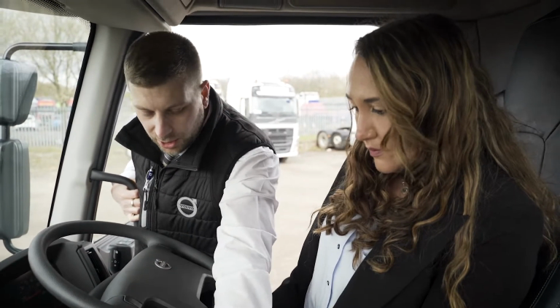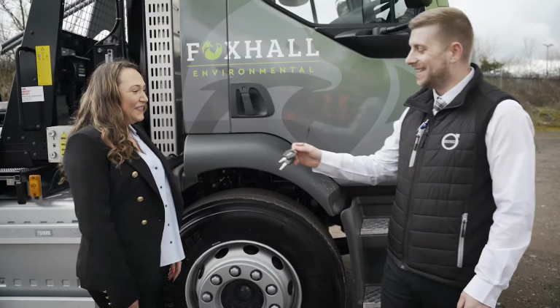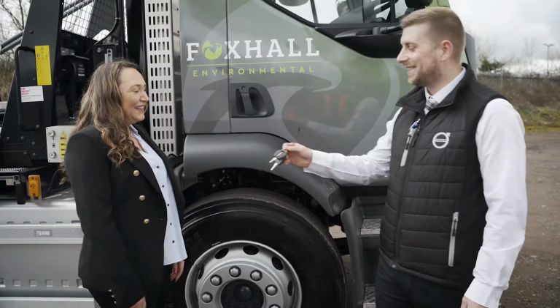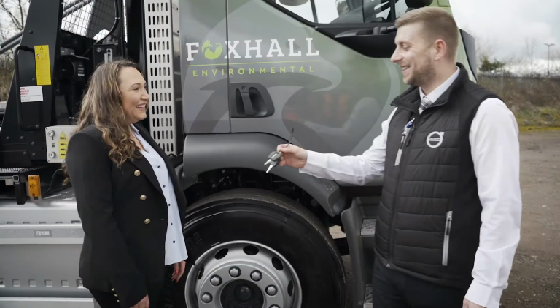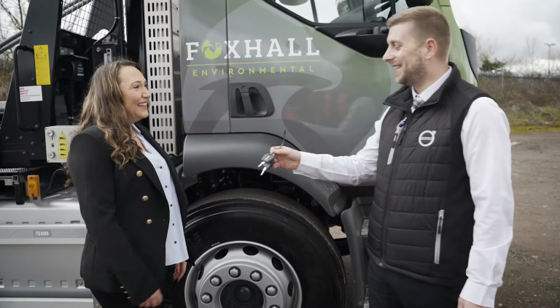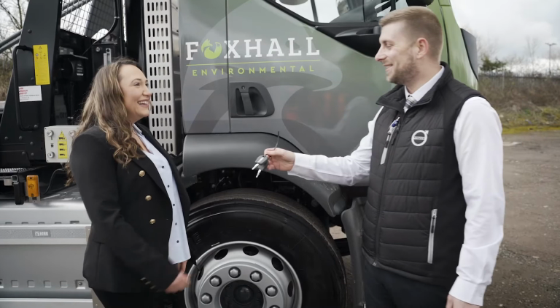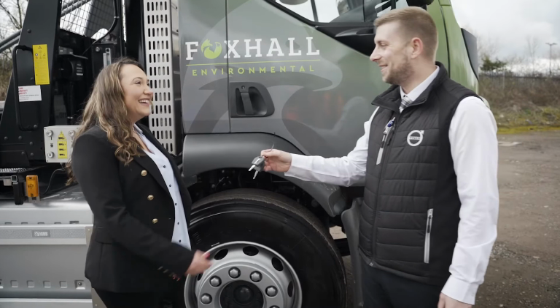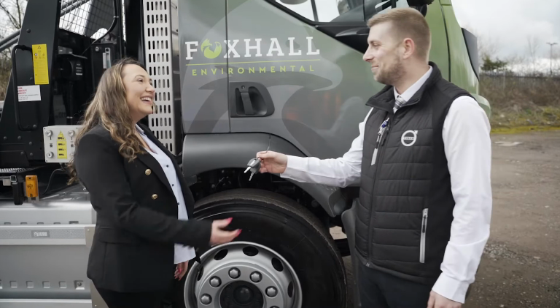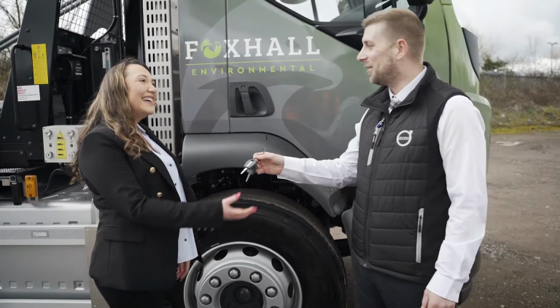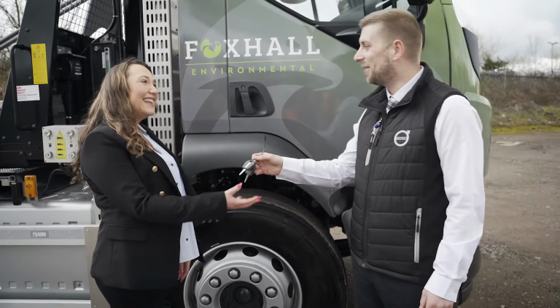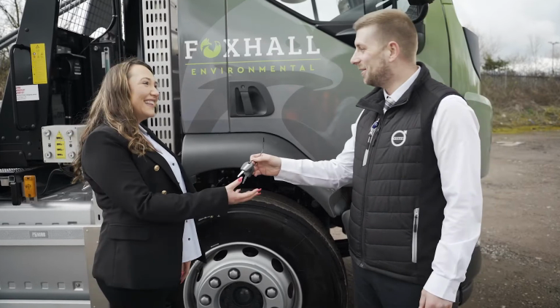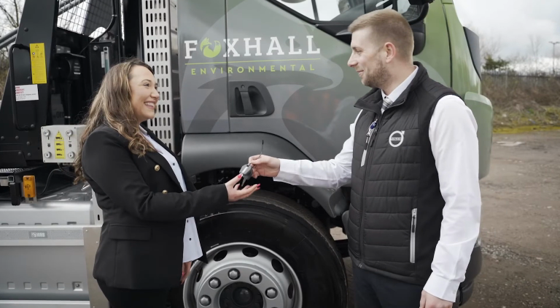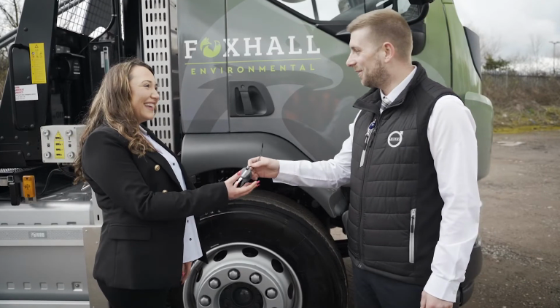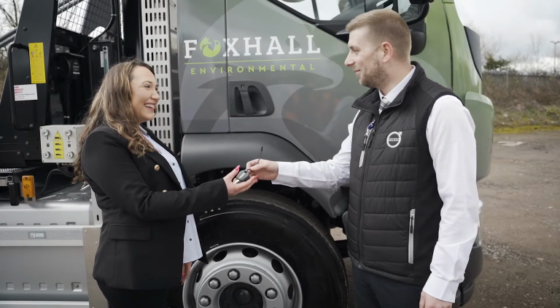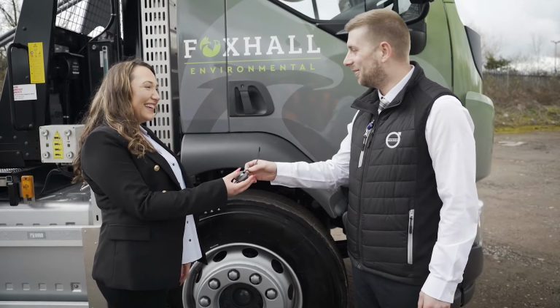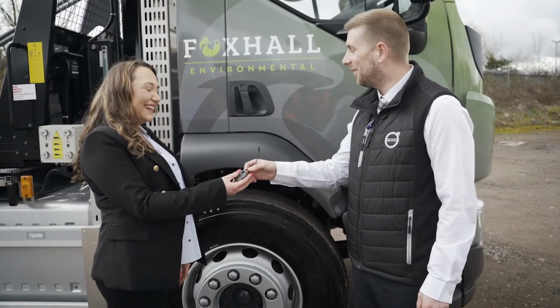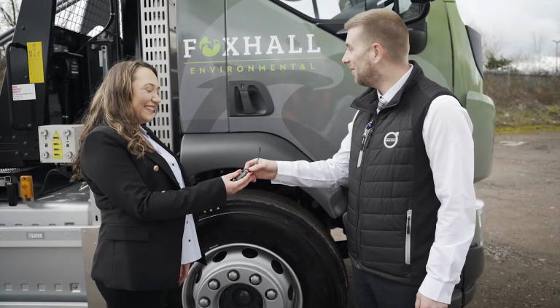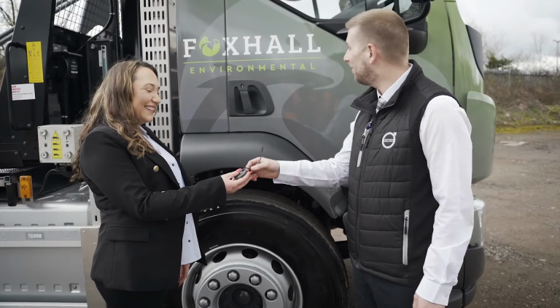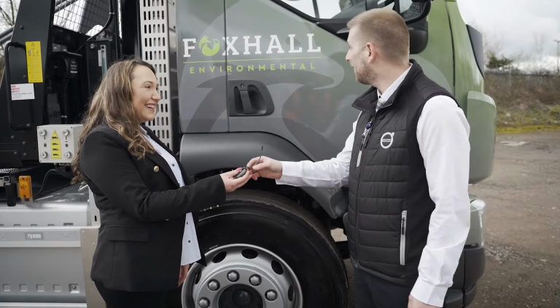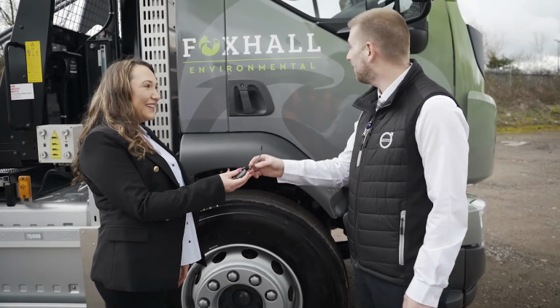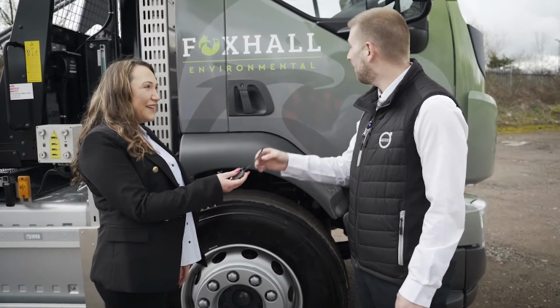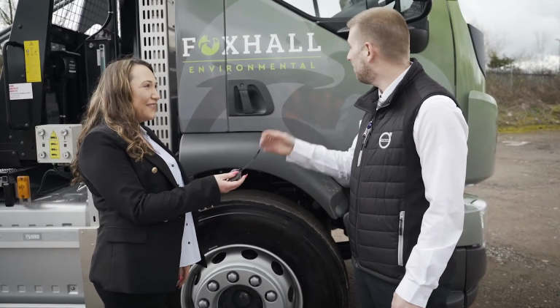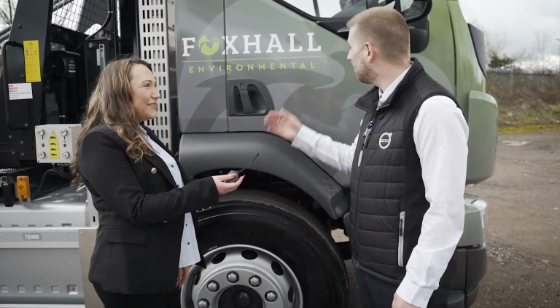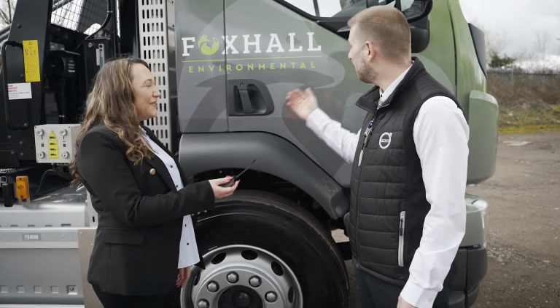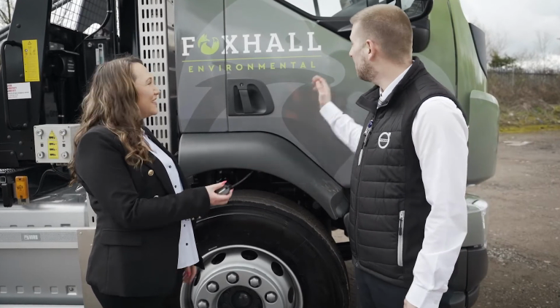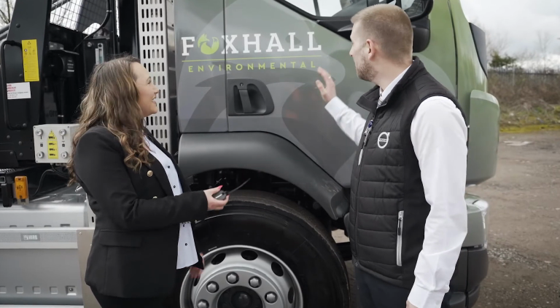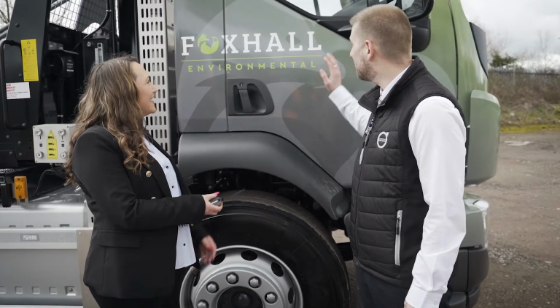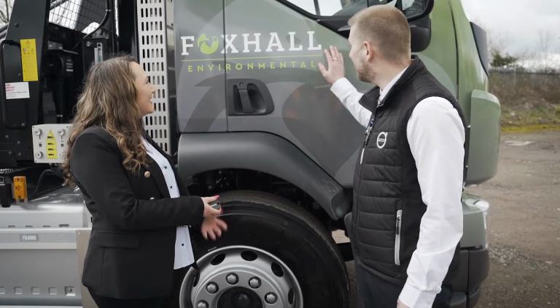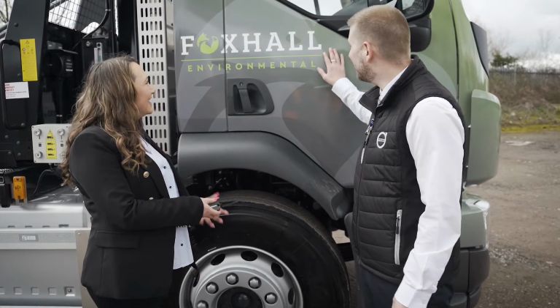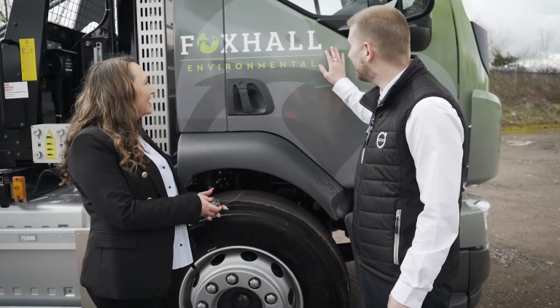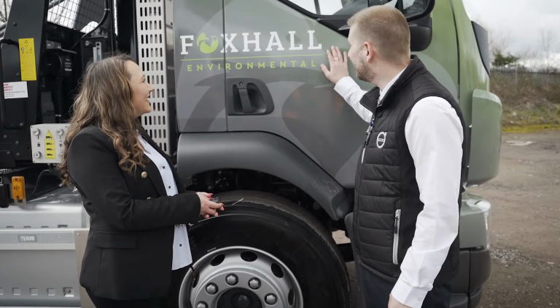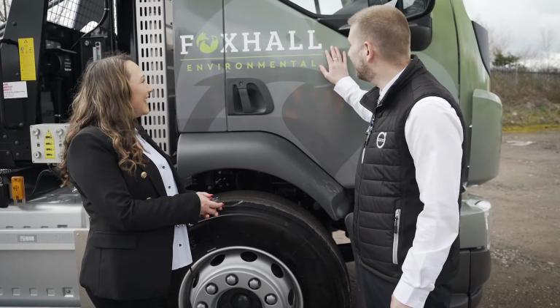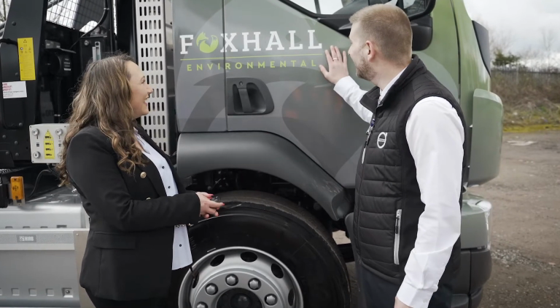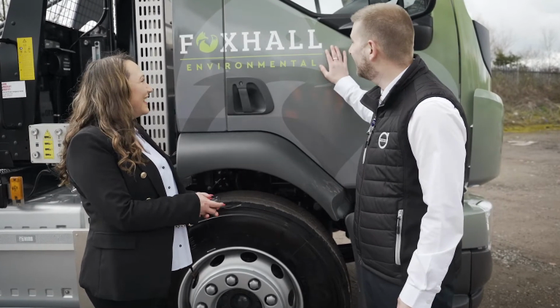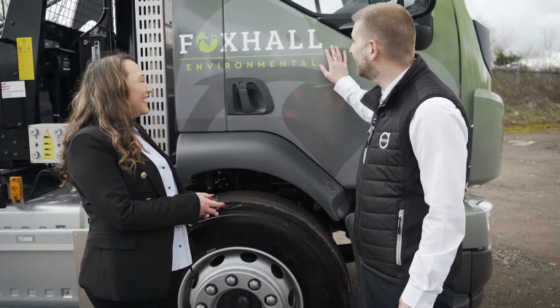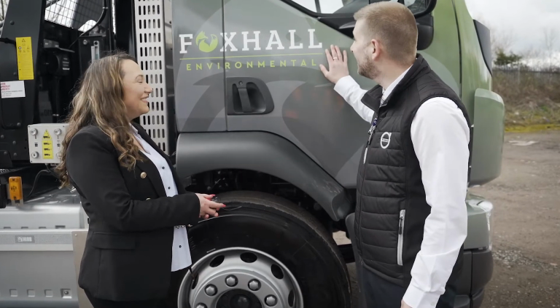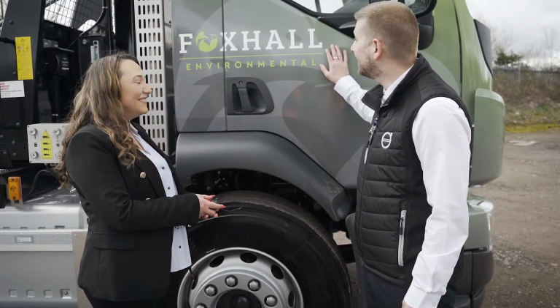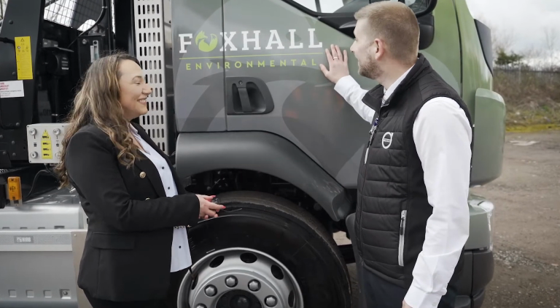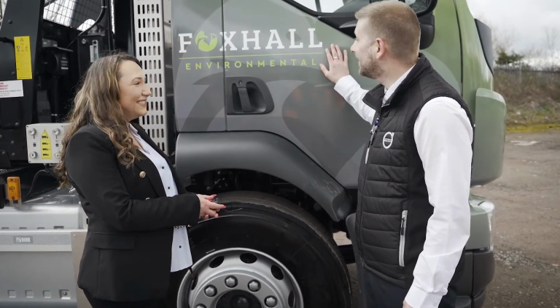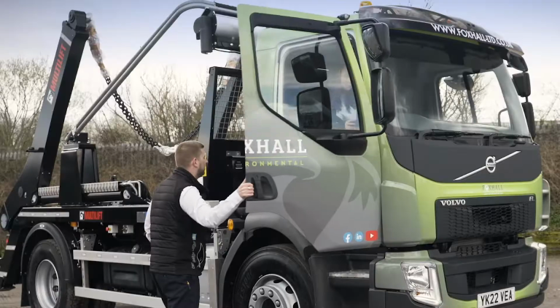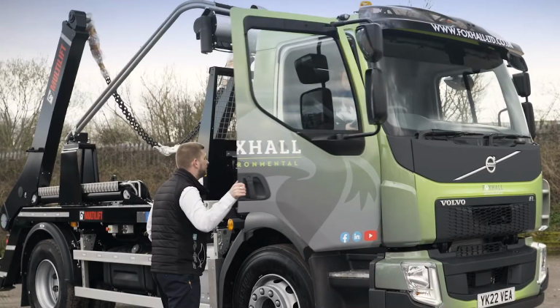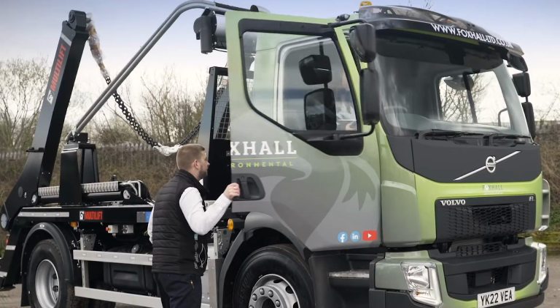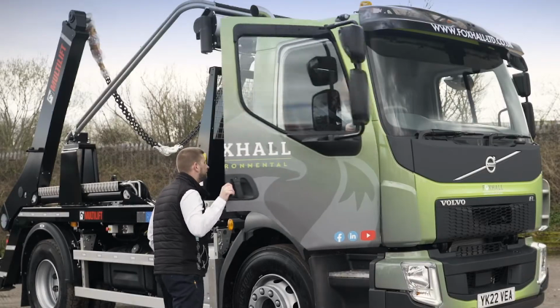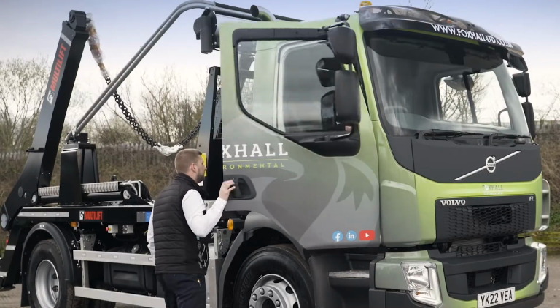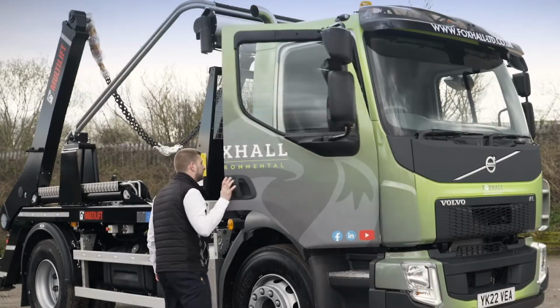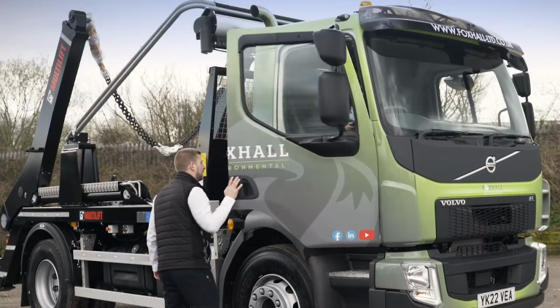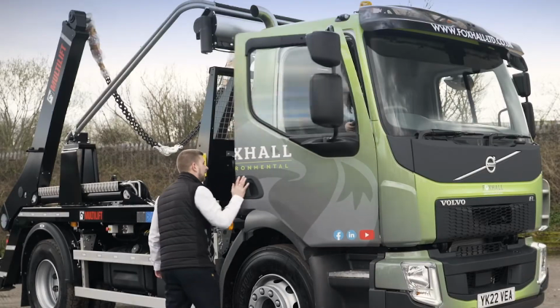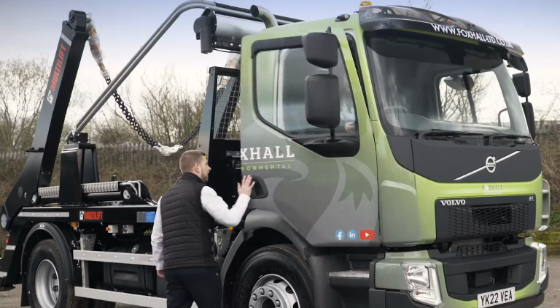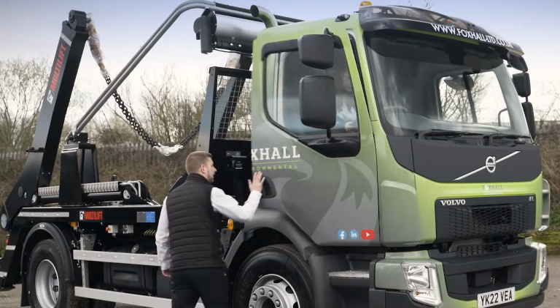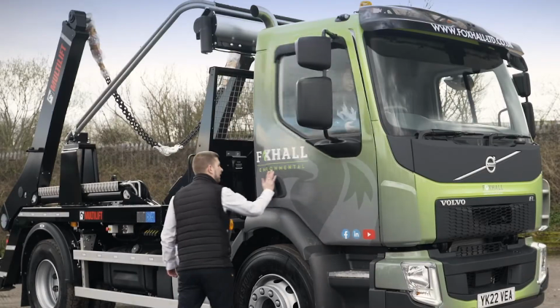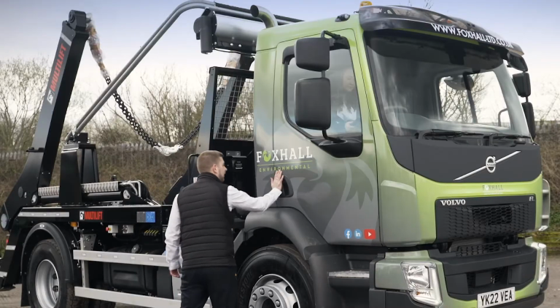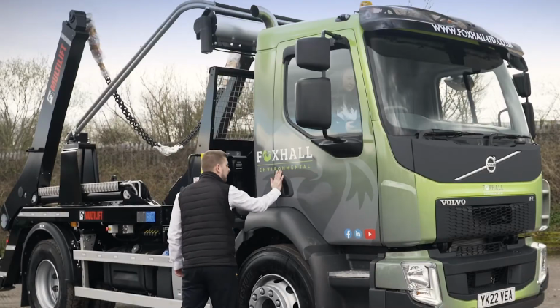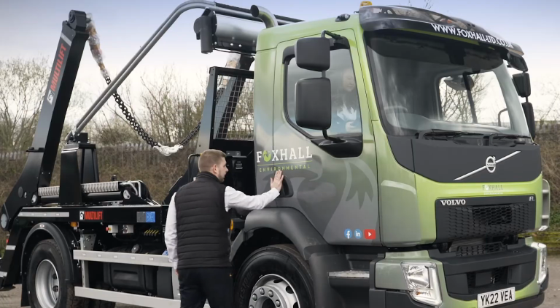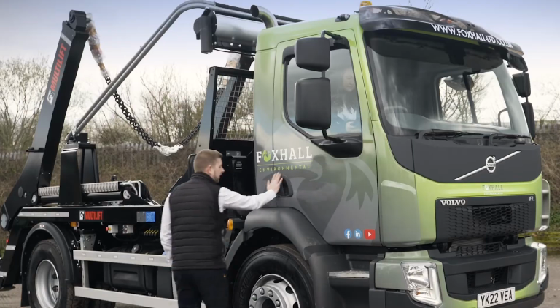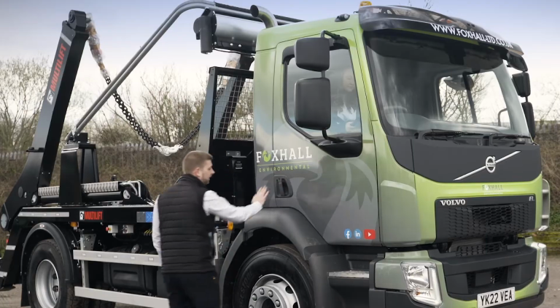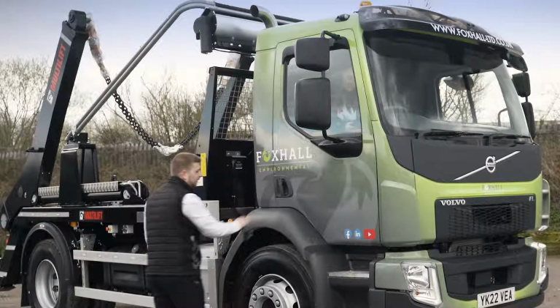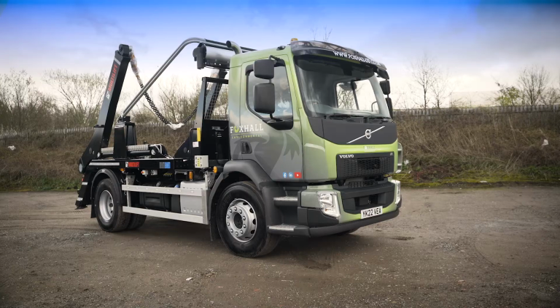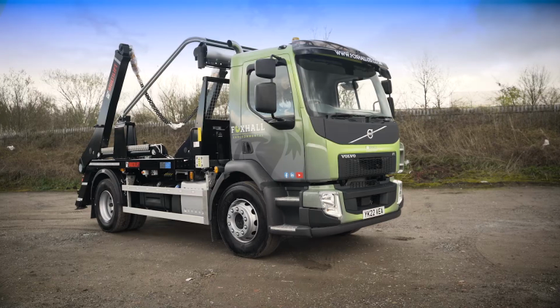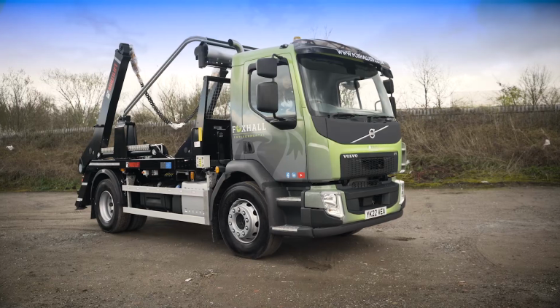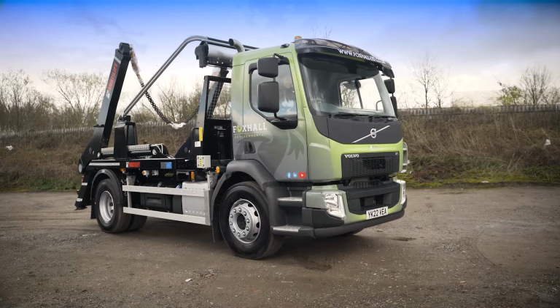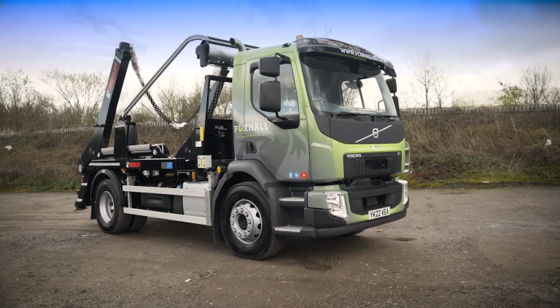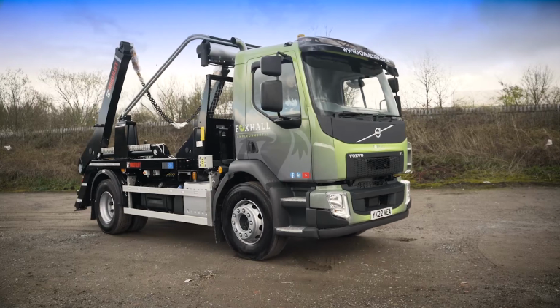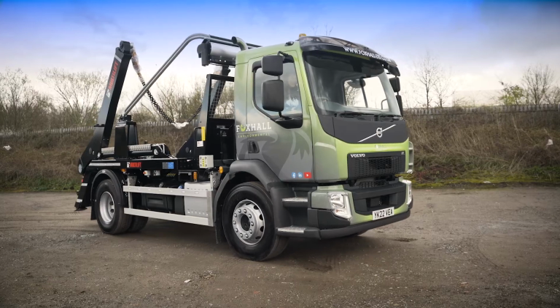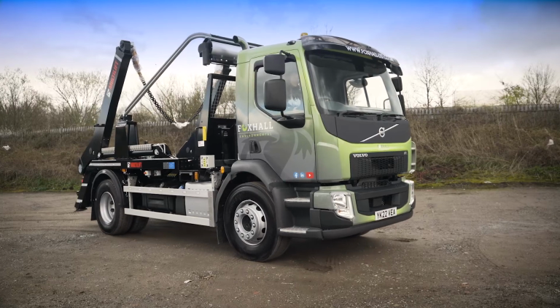Working with Volvo, we are extremely happy with the brand and the after-sales department, so it is a no-brainer to come to Volvo and Crossroads.